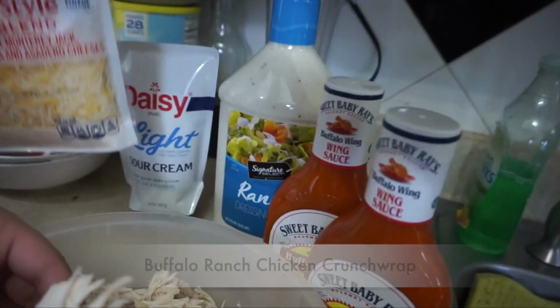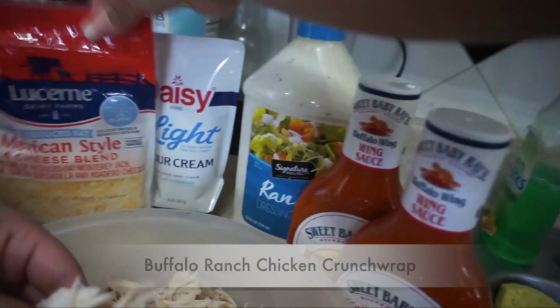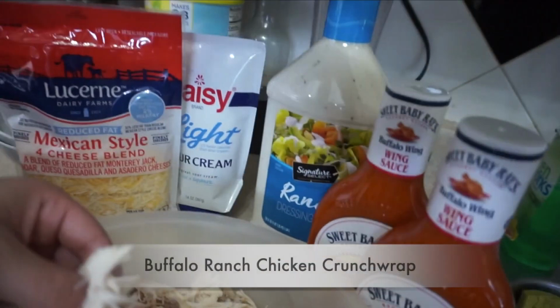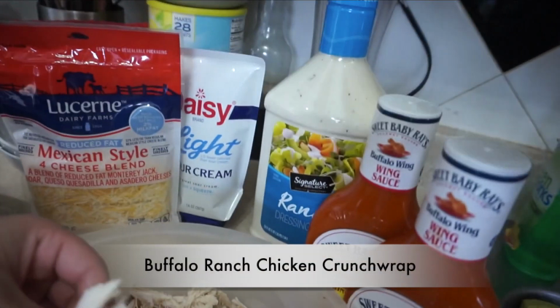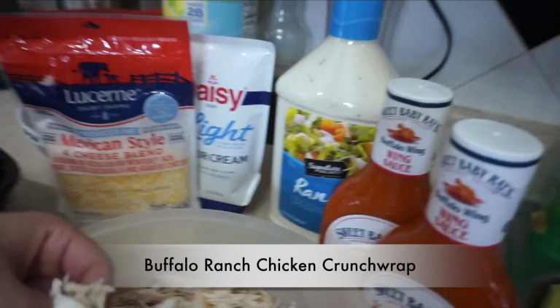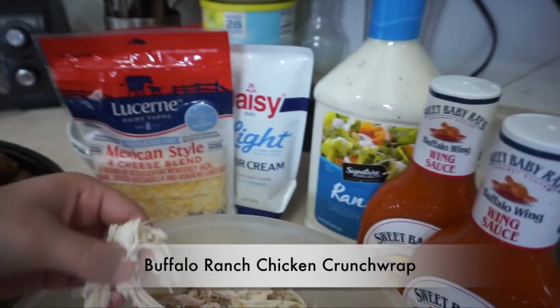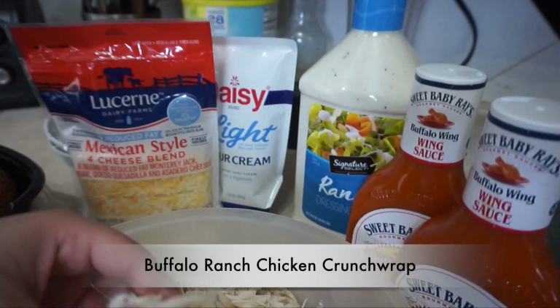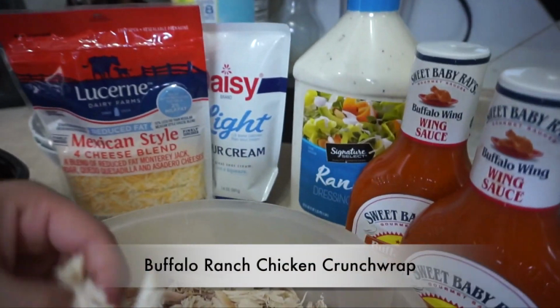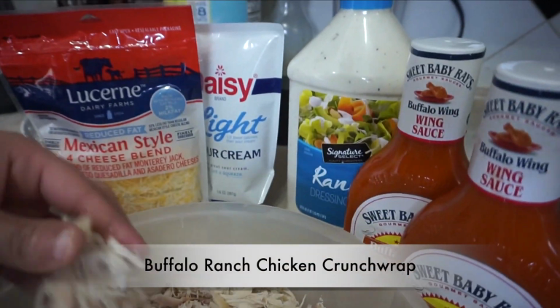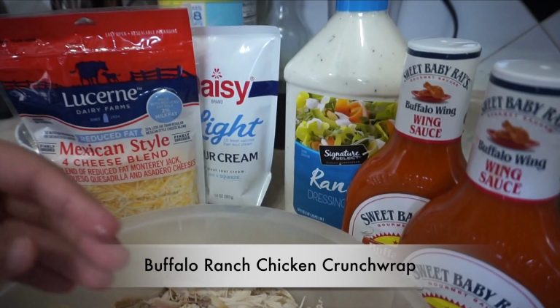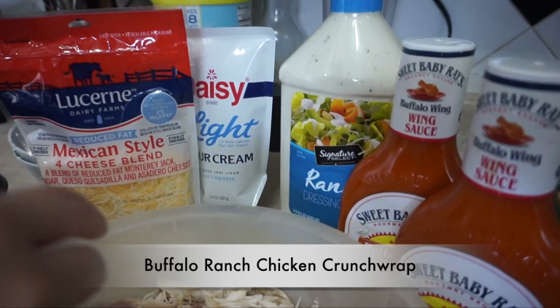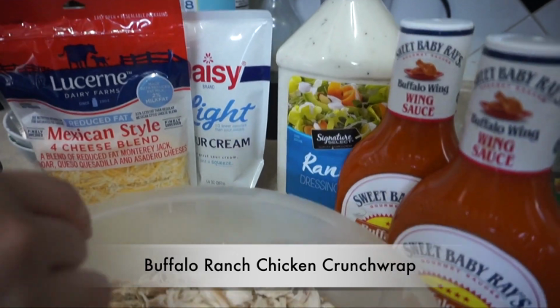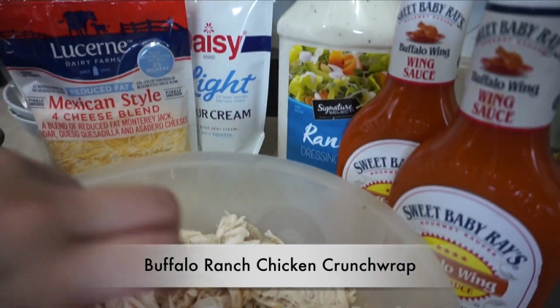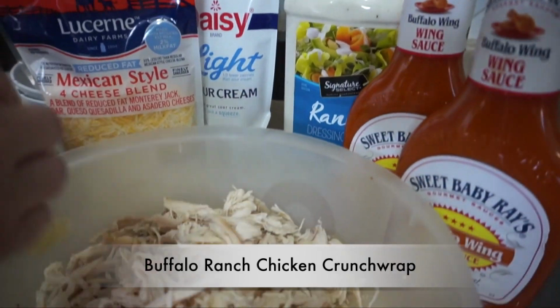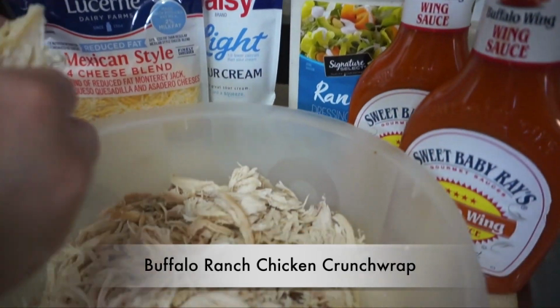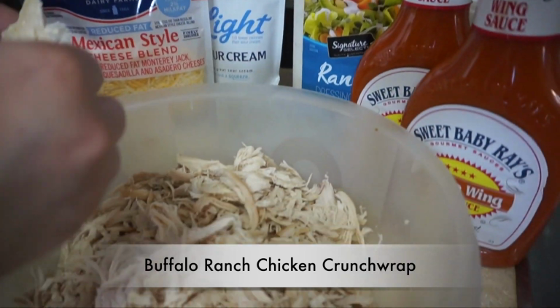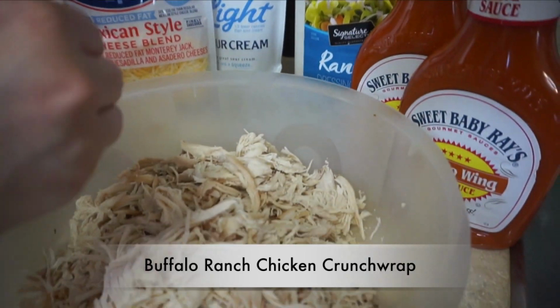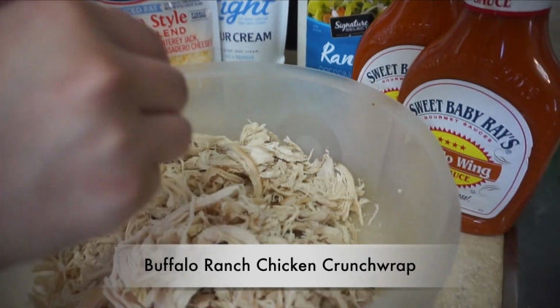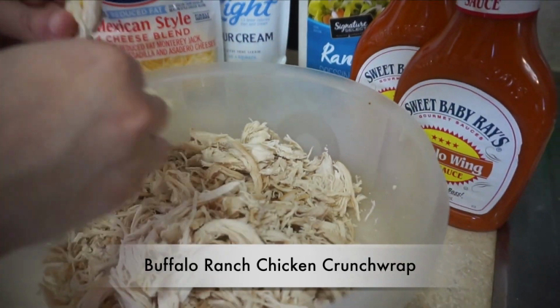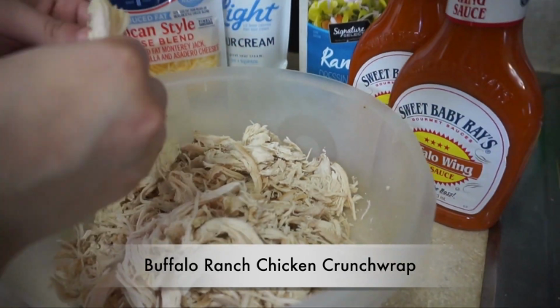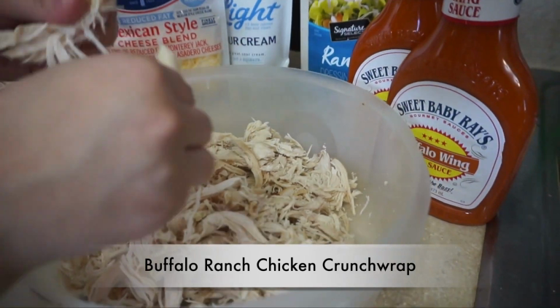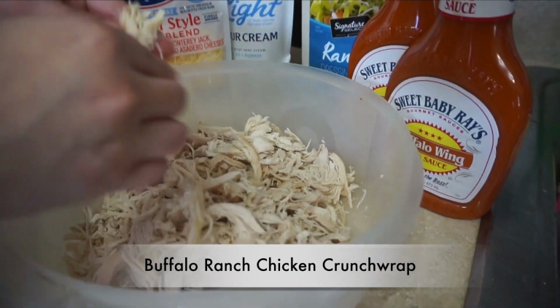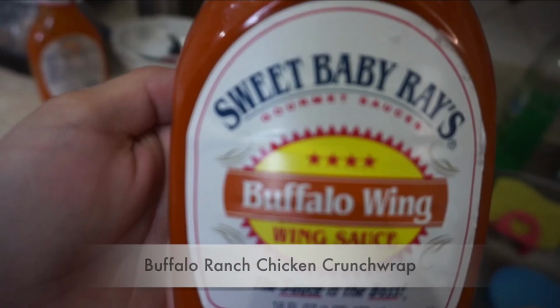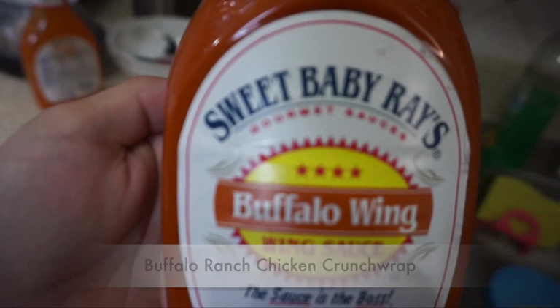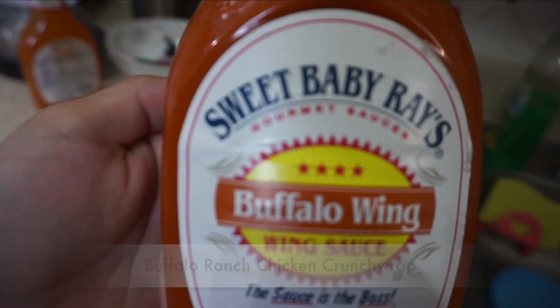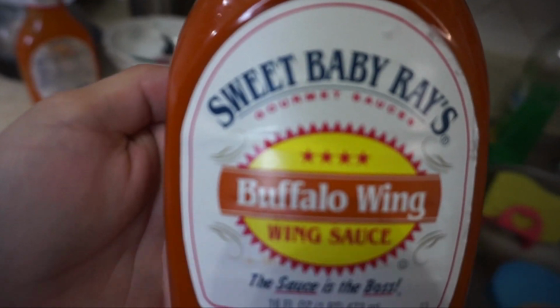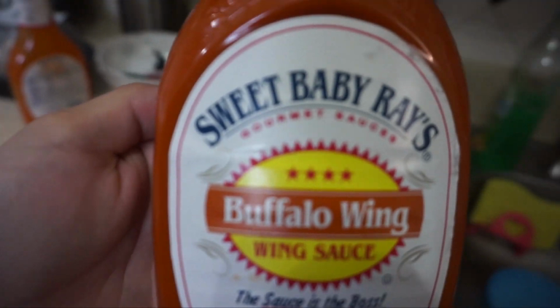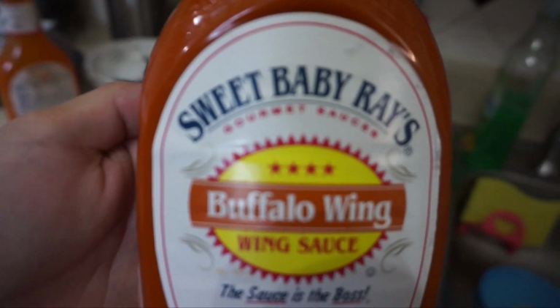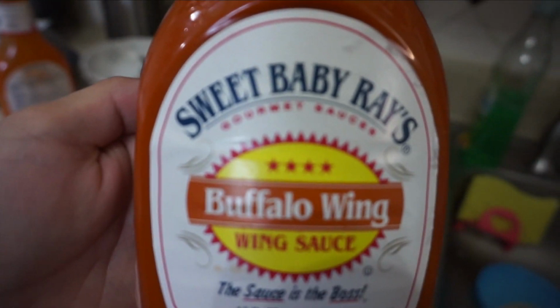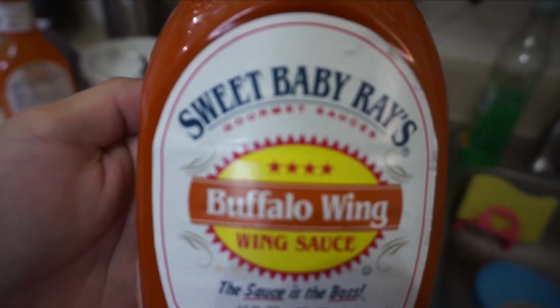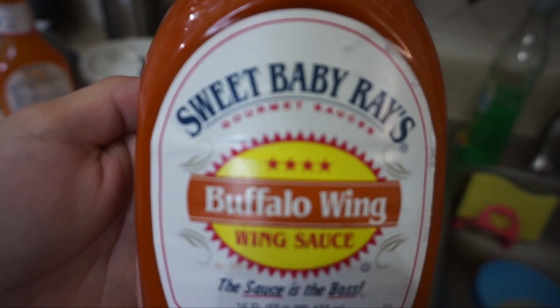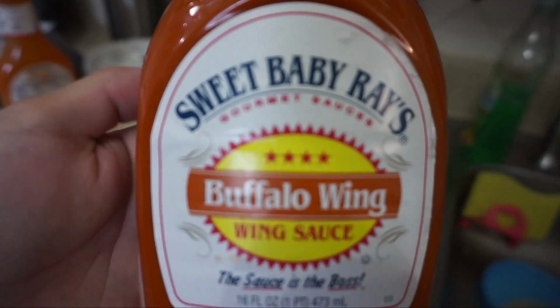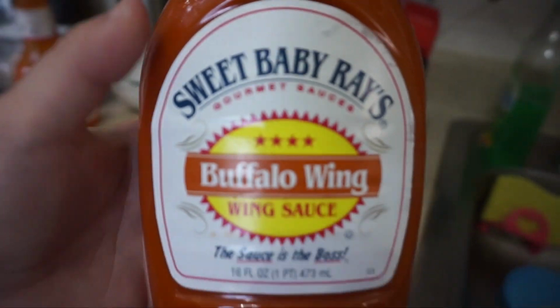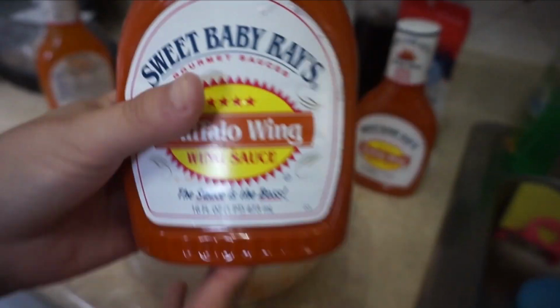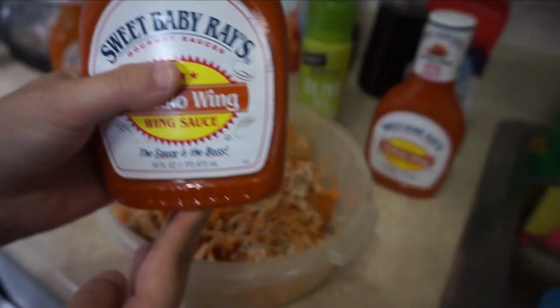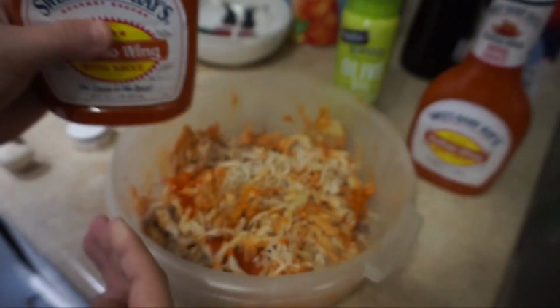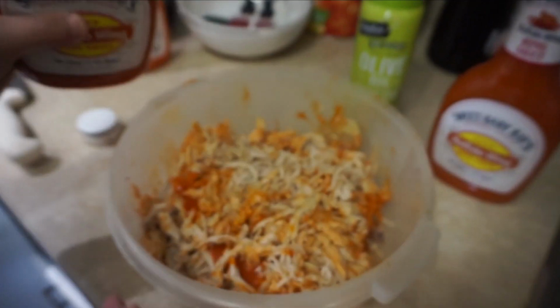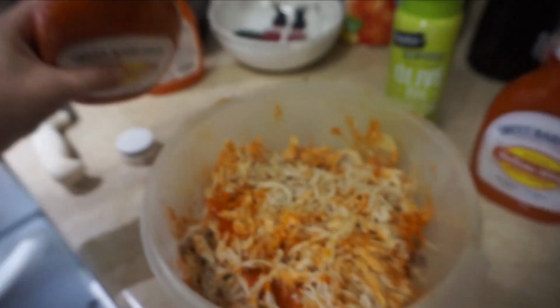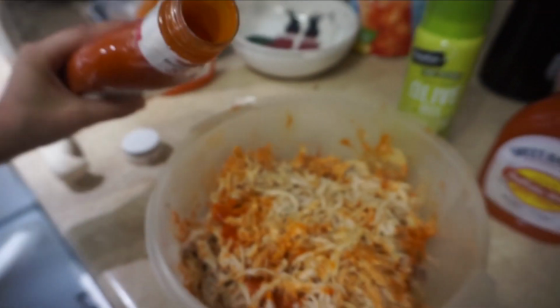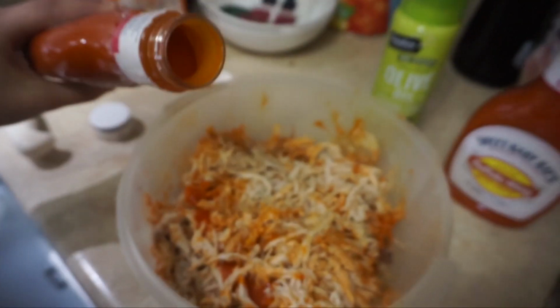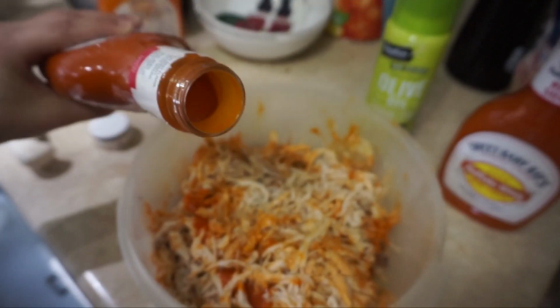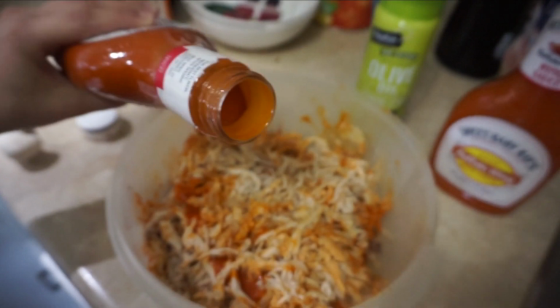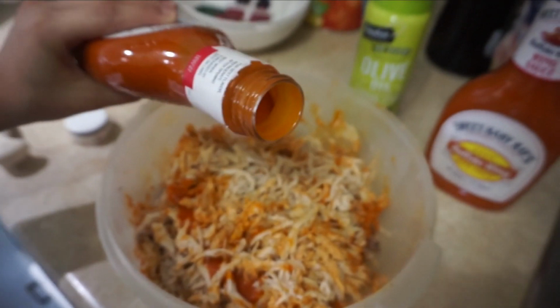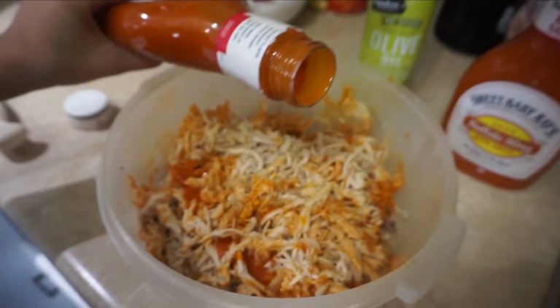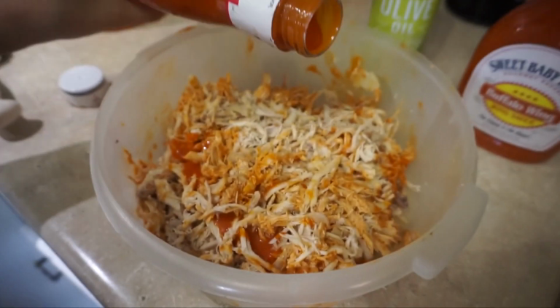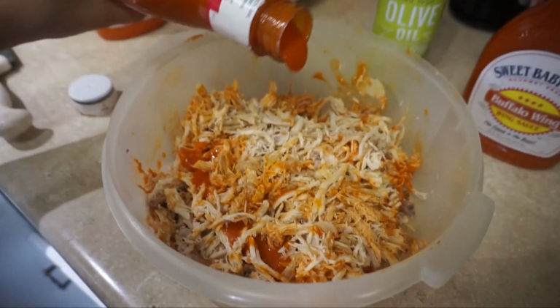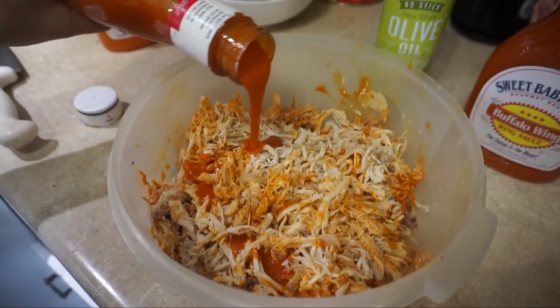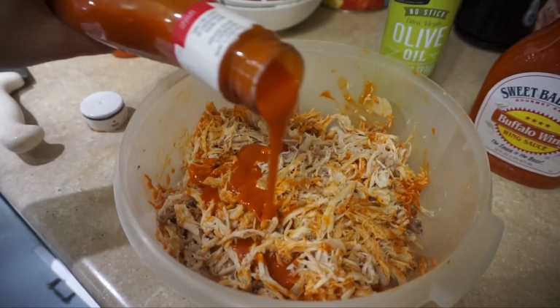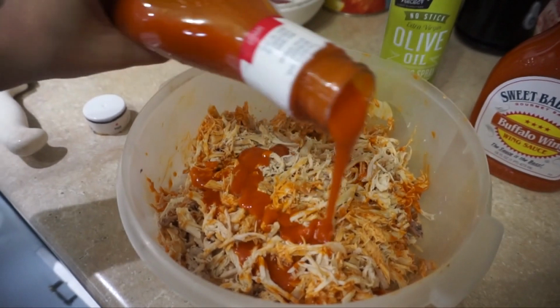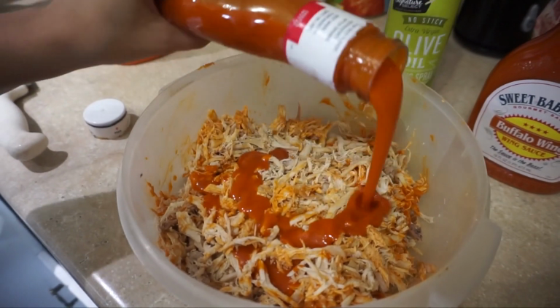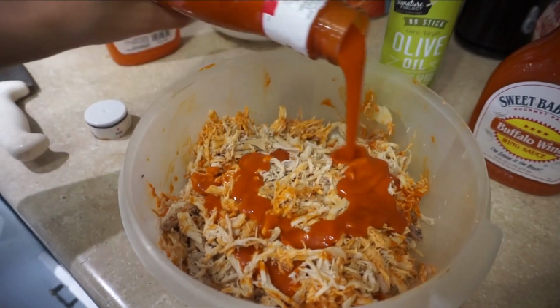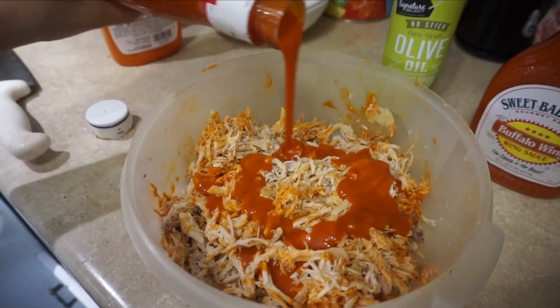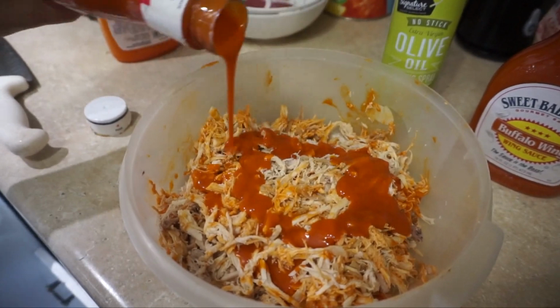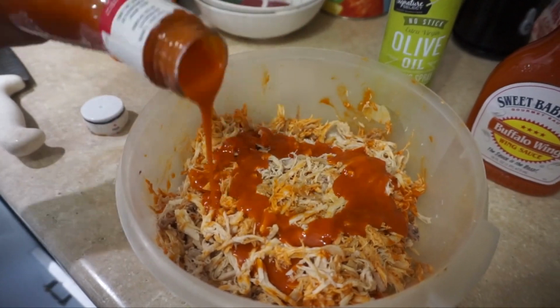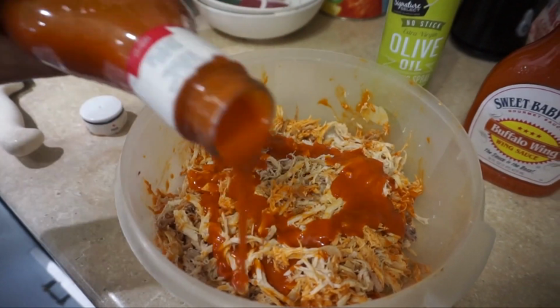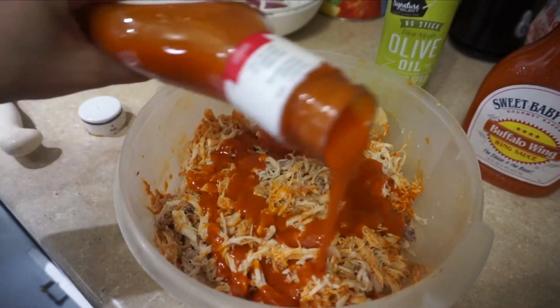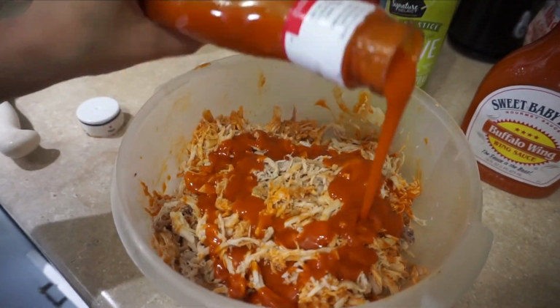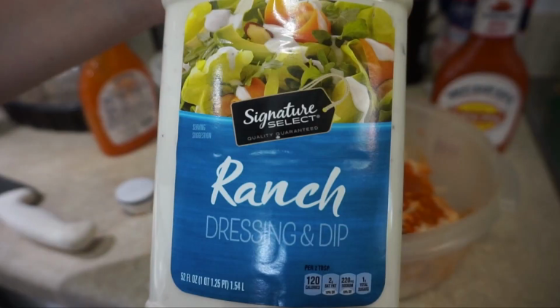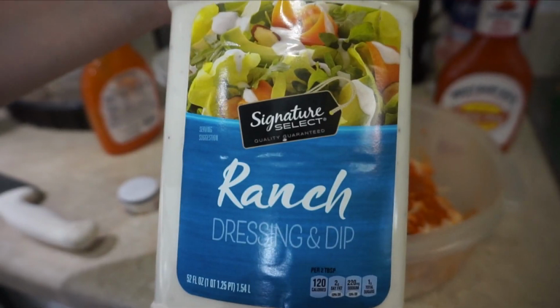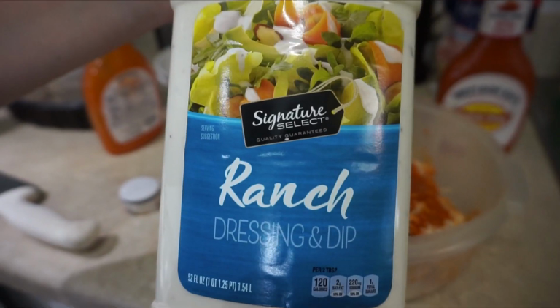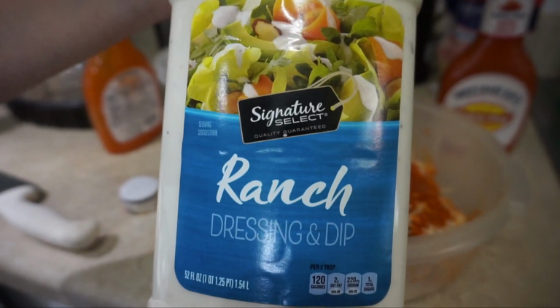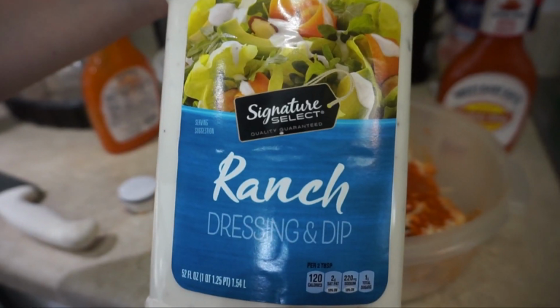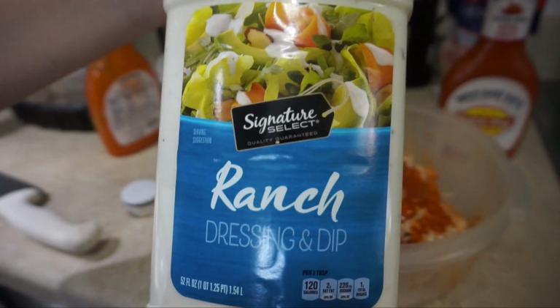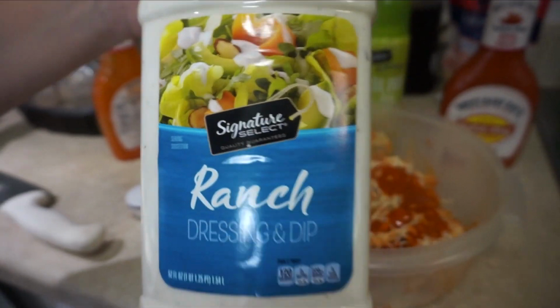I don't know about y'all, but I love me some Taco Bell Crunch Wrap, so we decided to make it at home. We're using chicken instead of beef, but you can use either or.